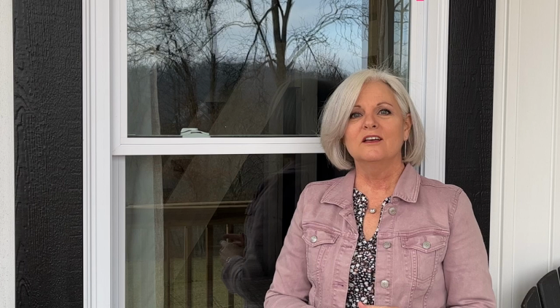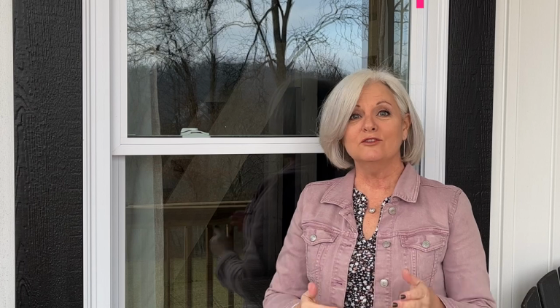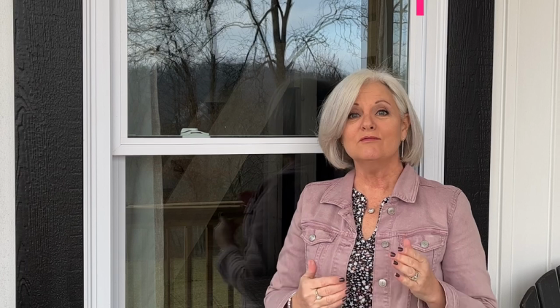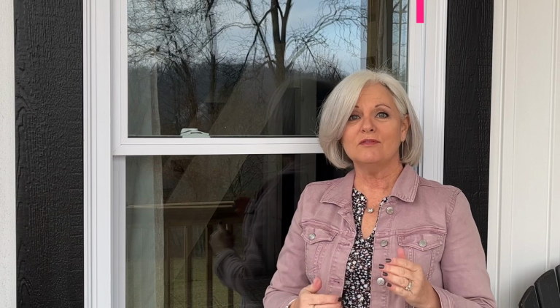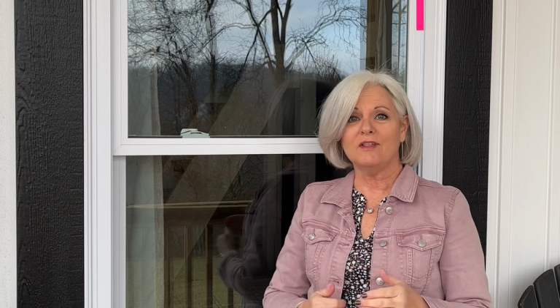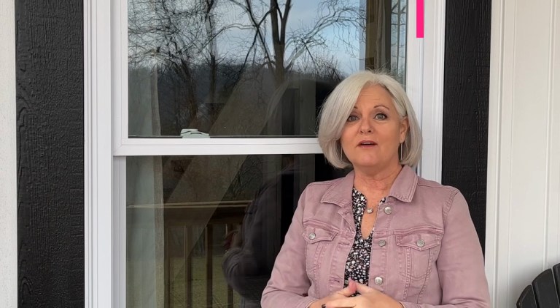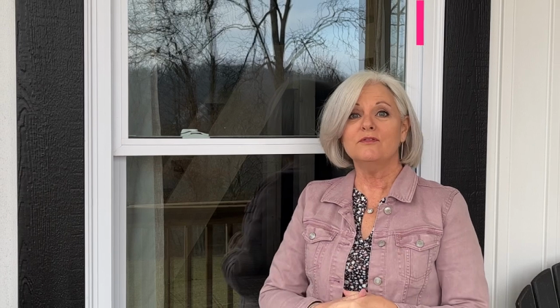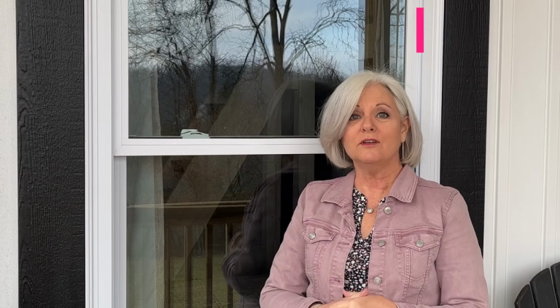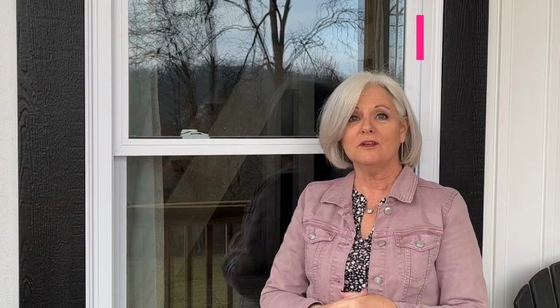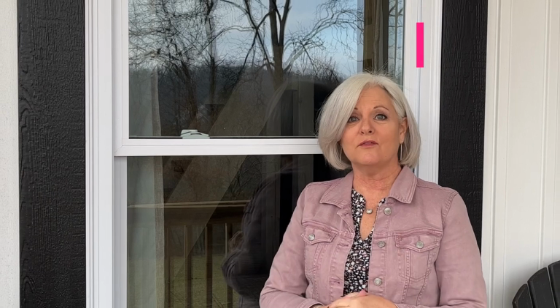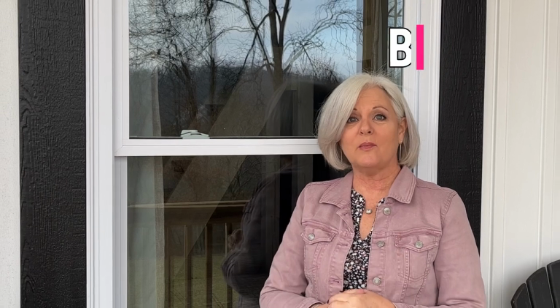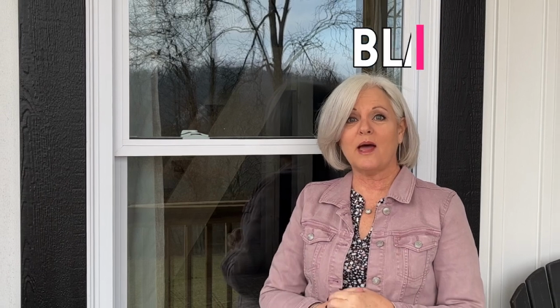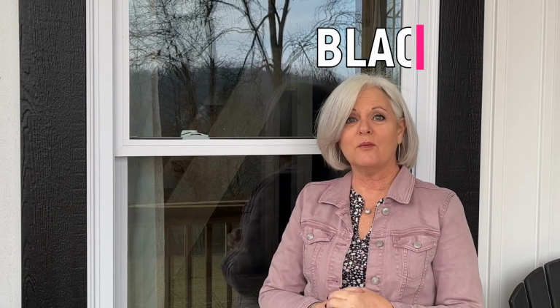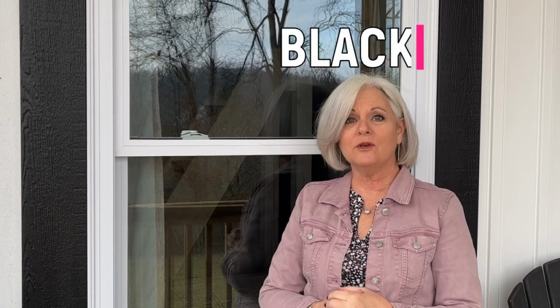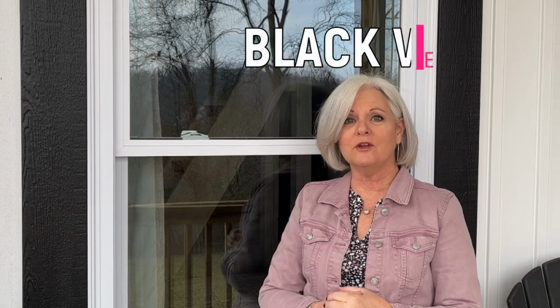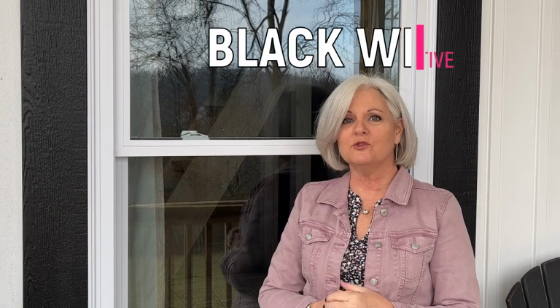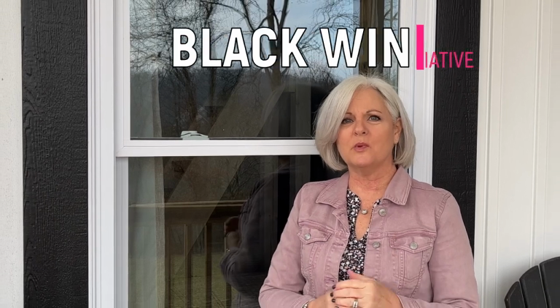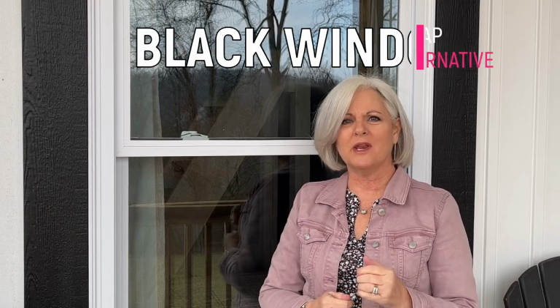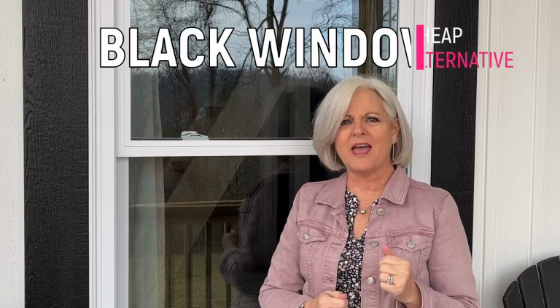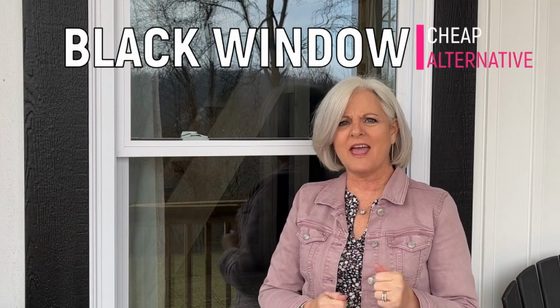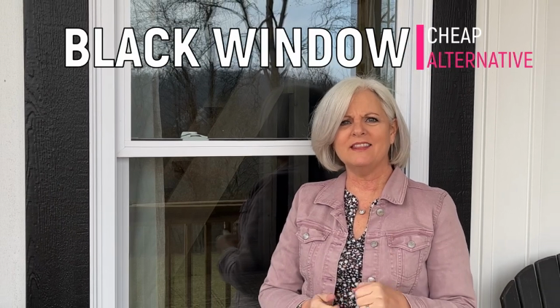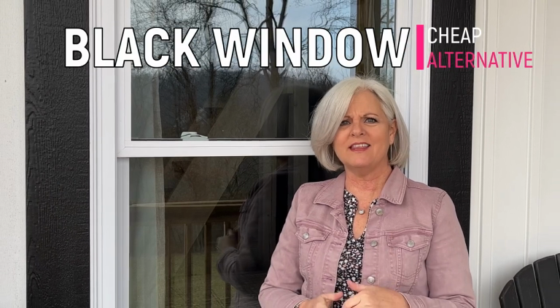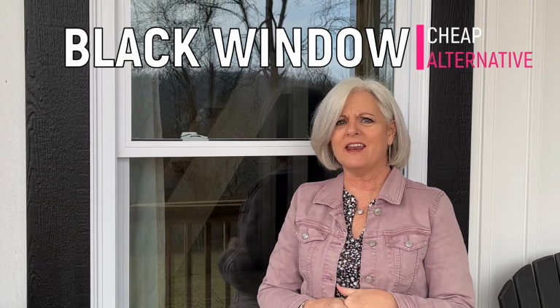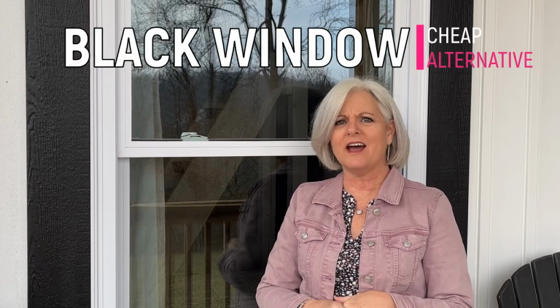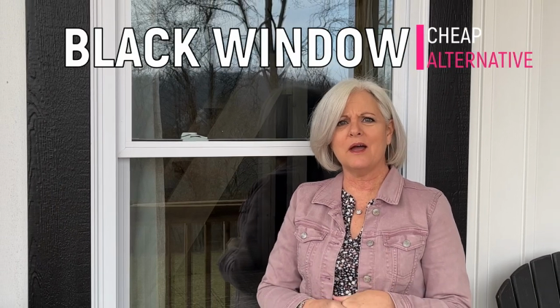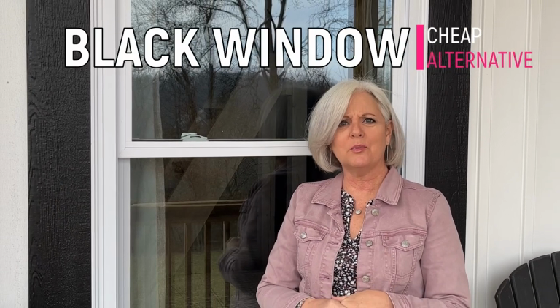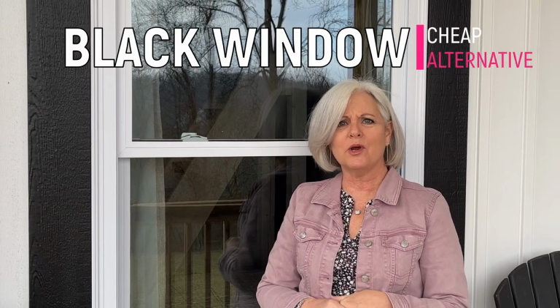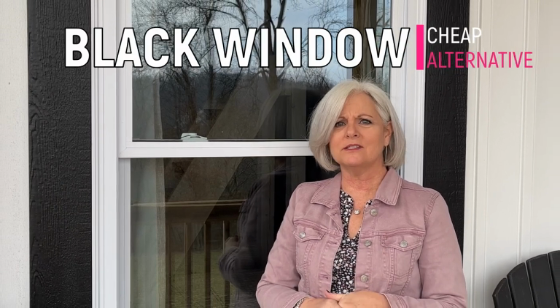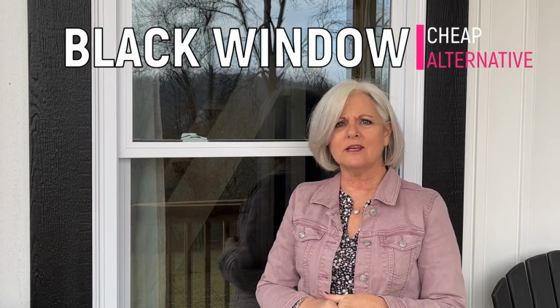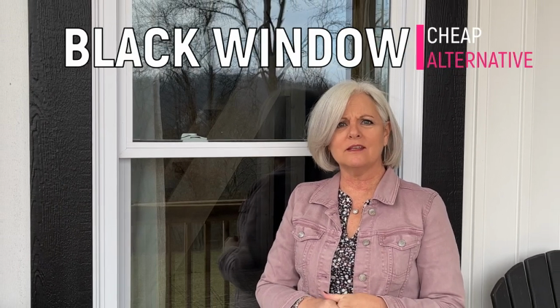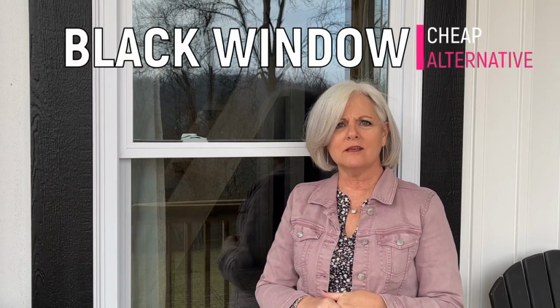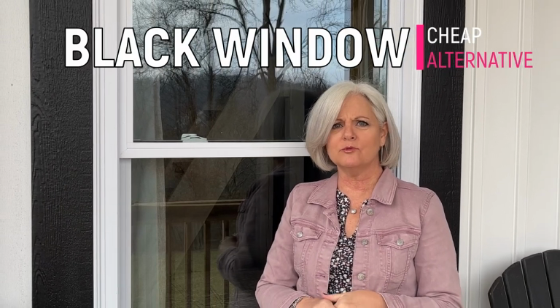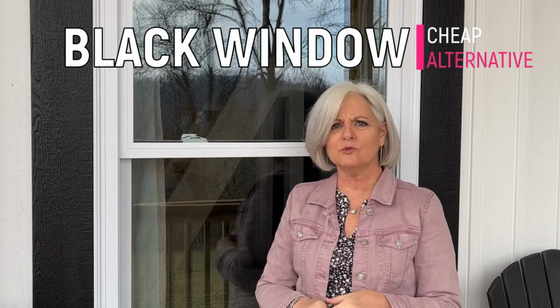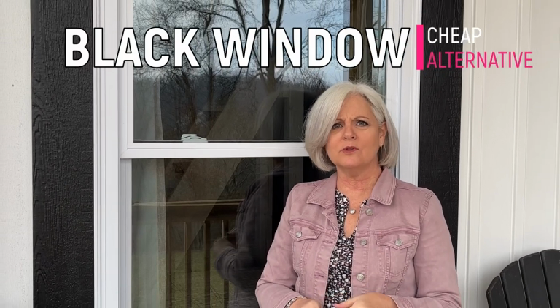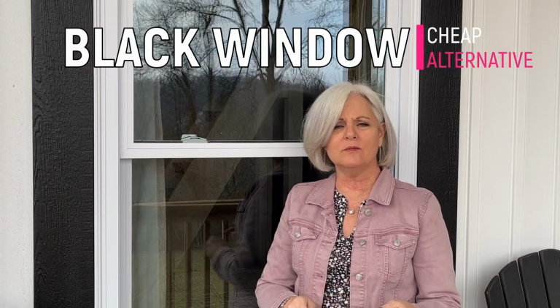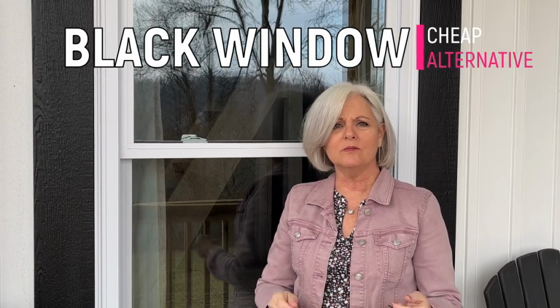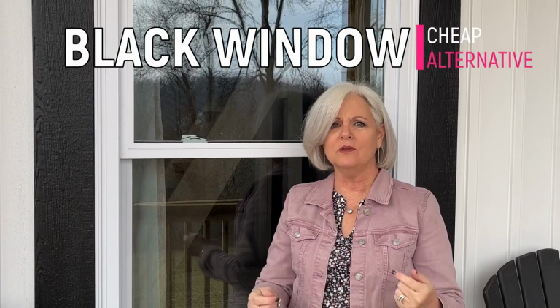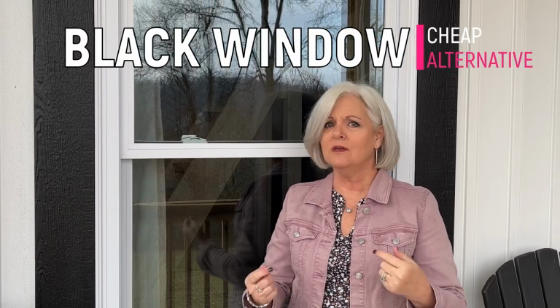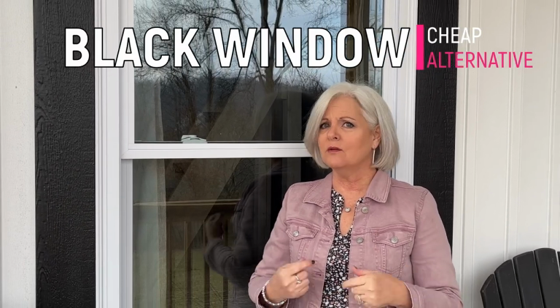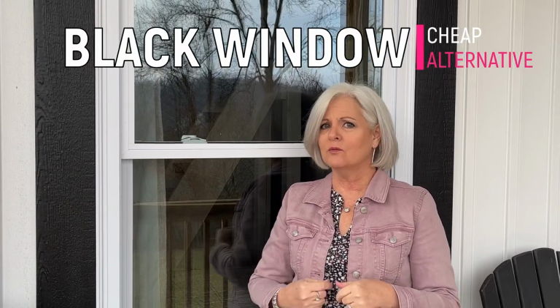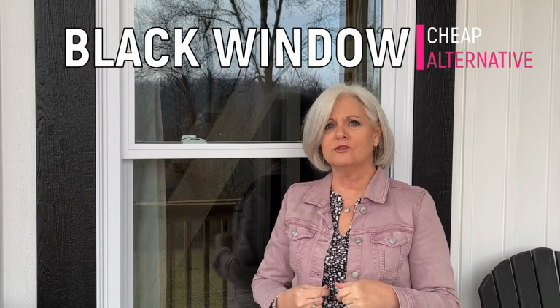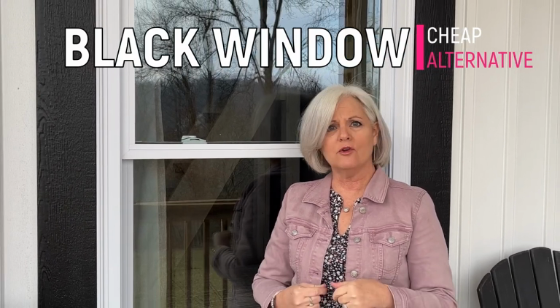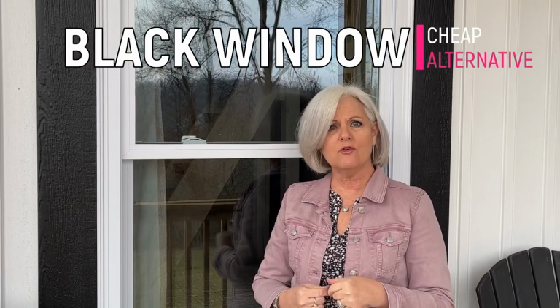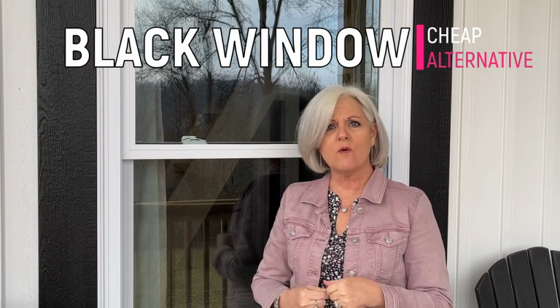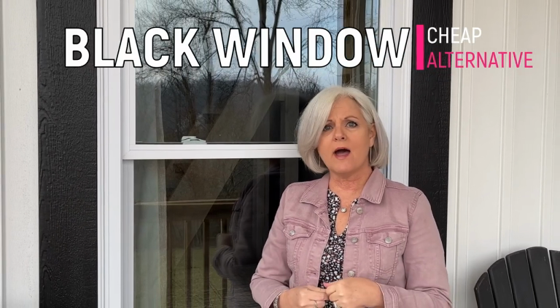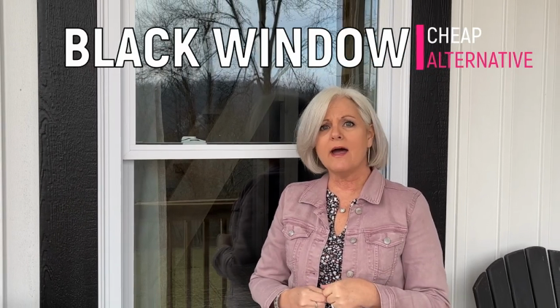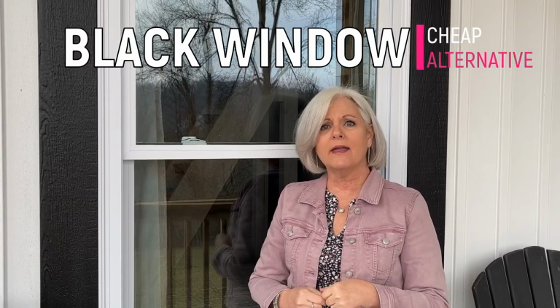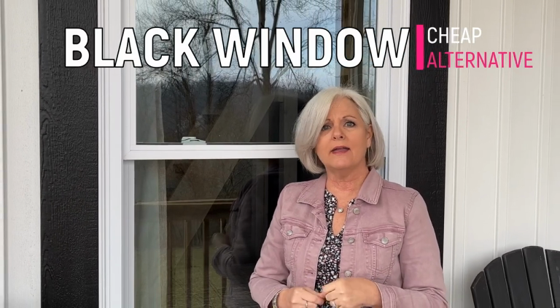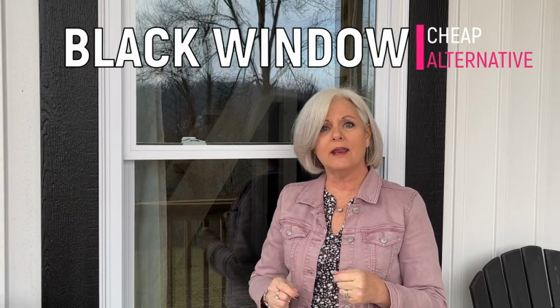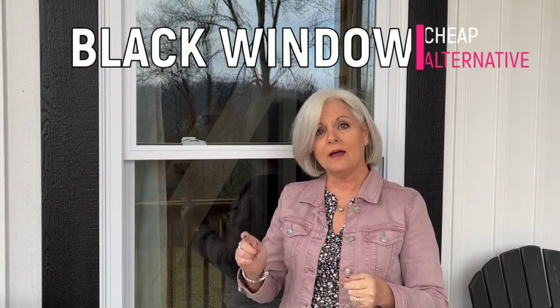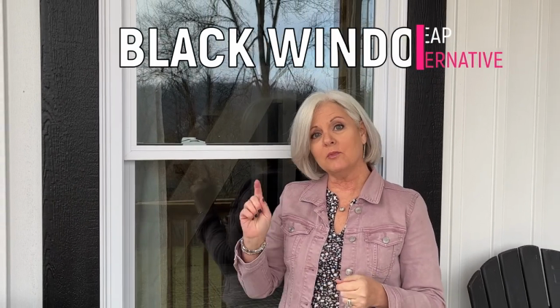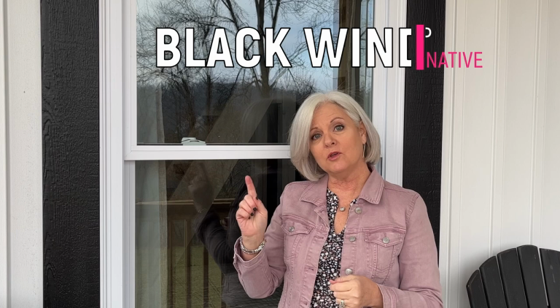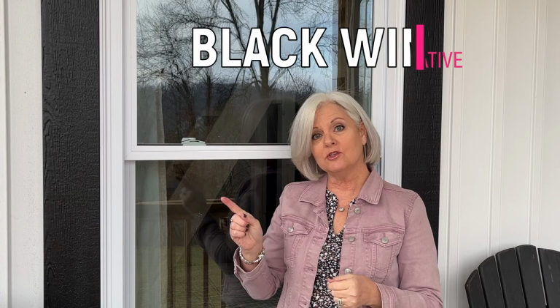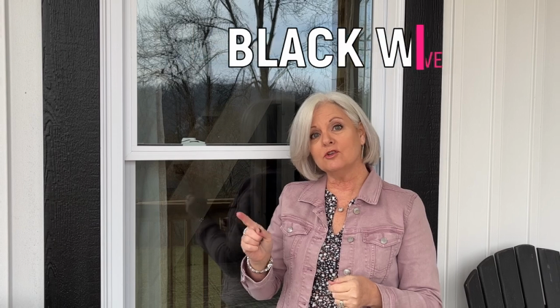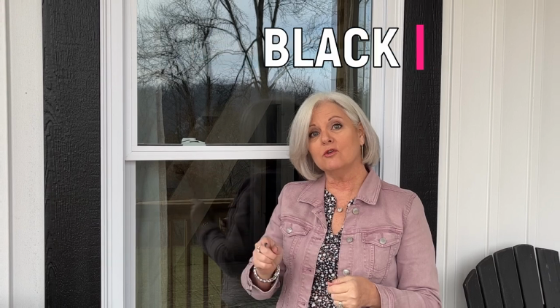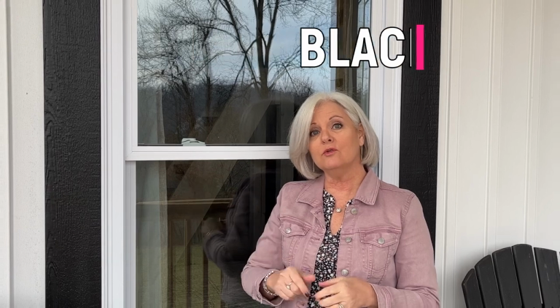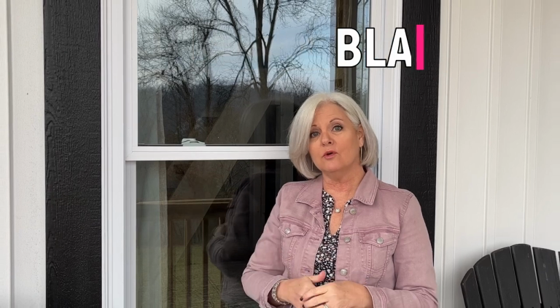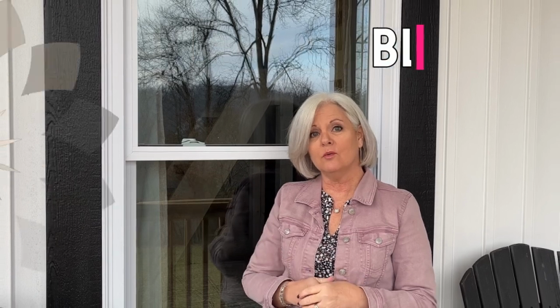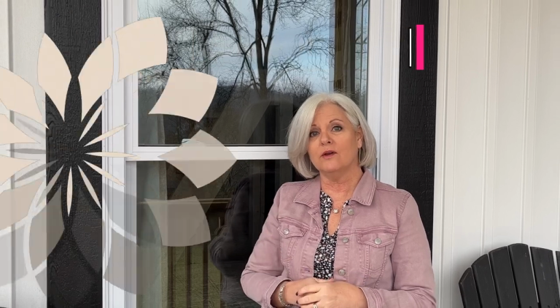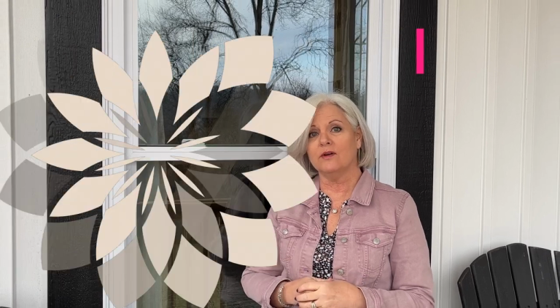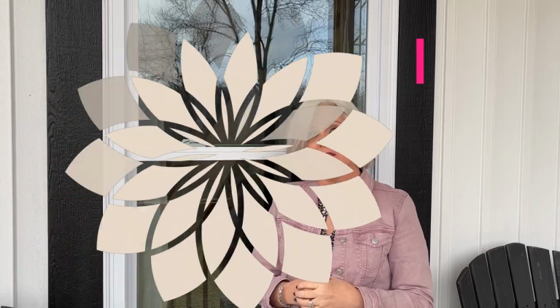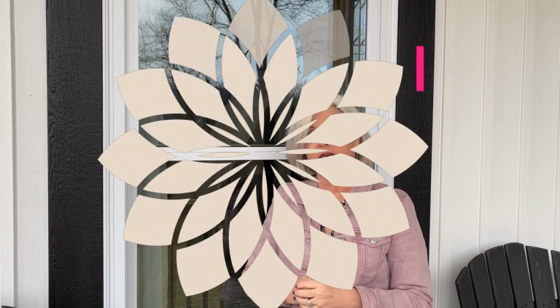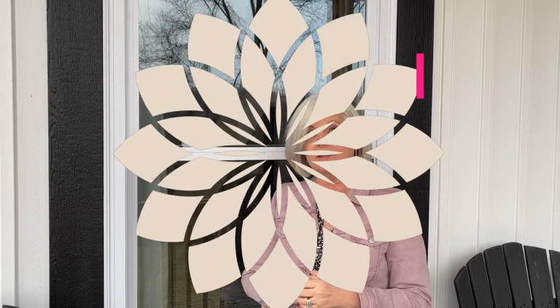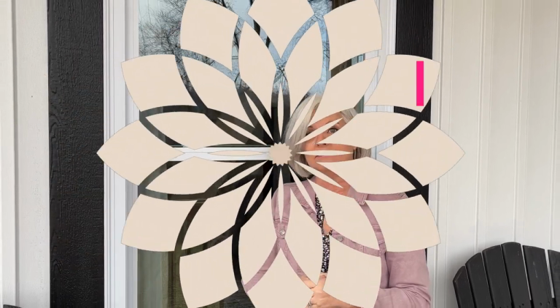Do you love the look of black windows but hate that high price tag that comes with them? Well, so do I, and I'm going to show you a way around that.